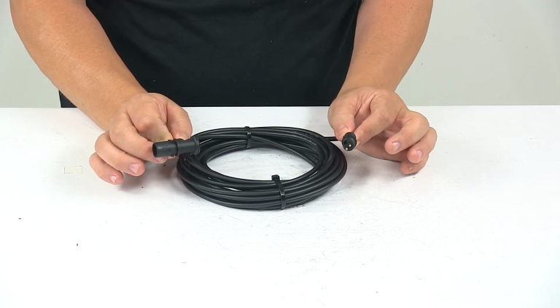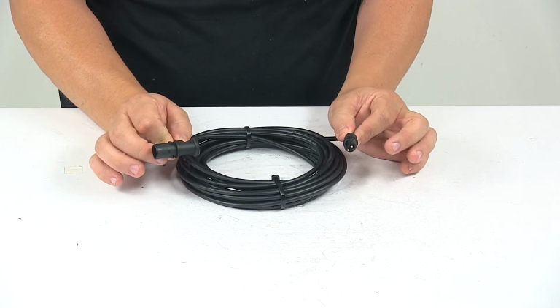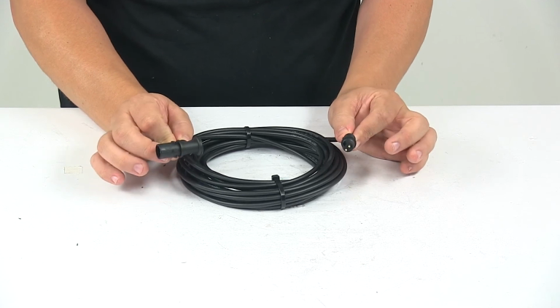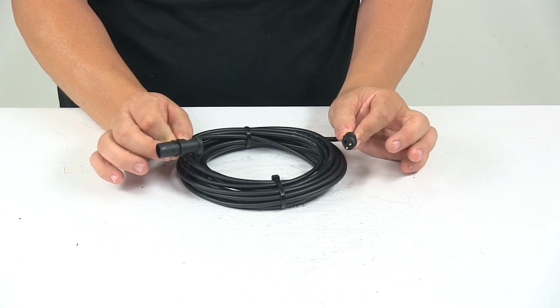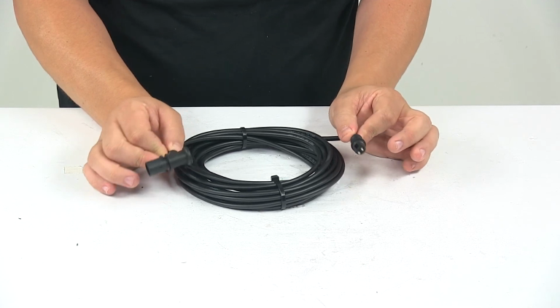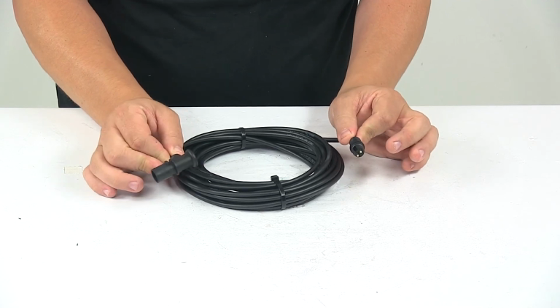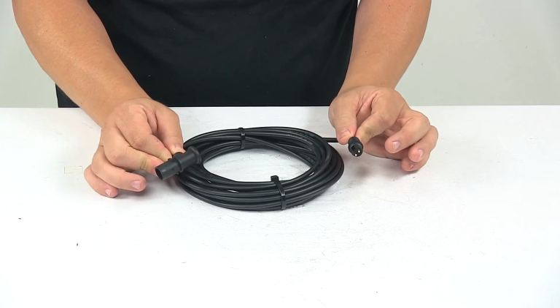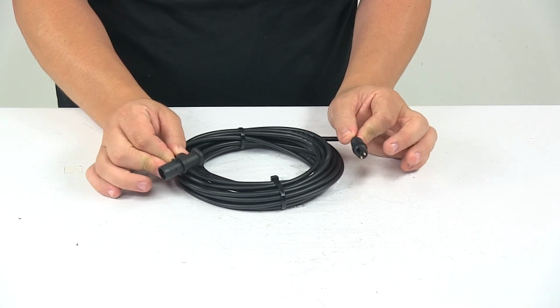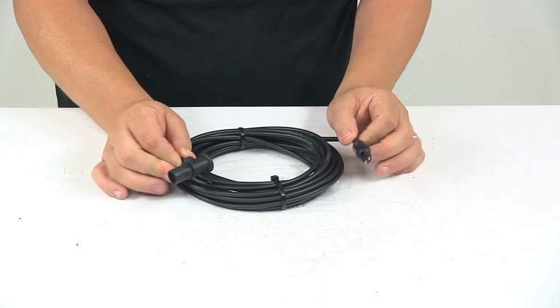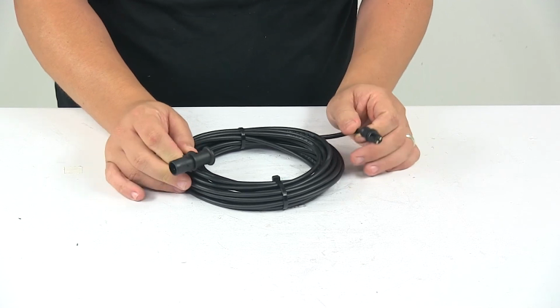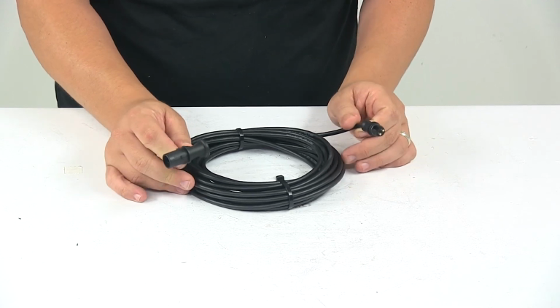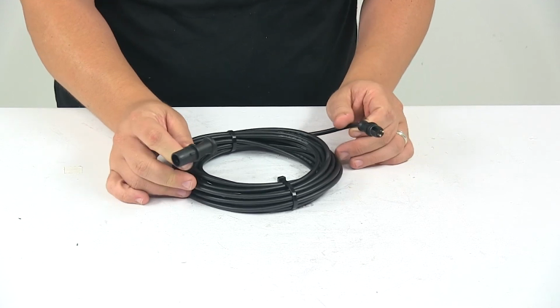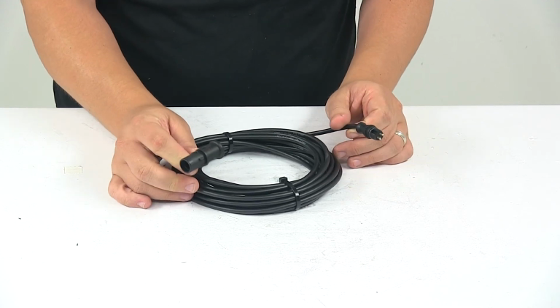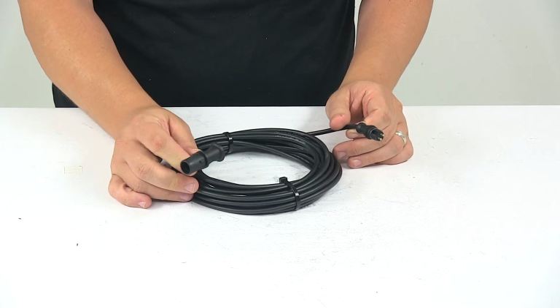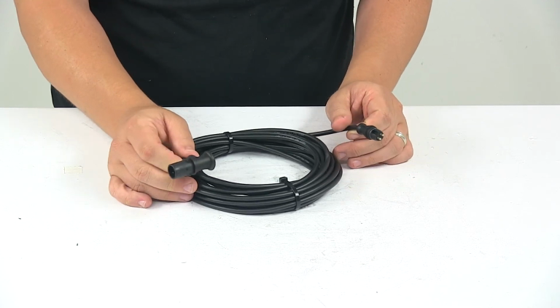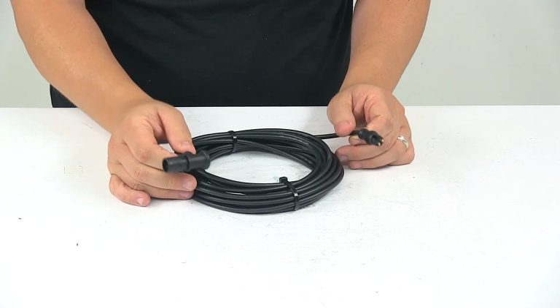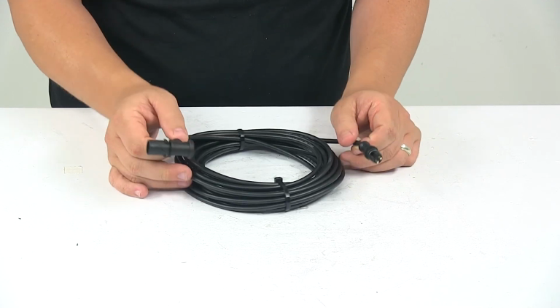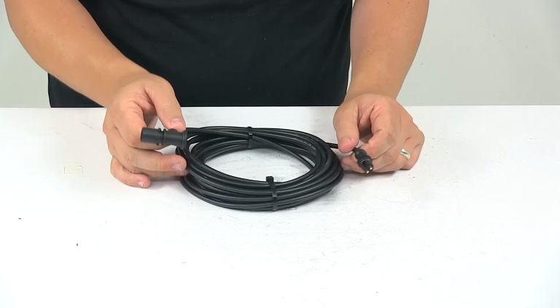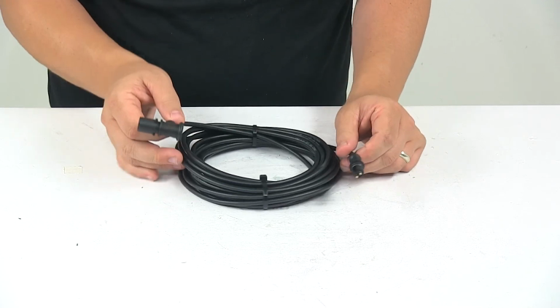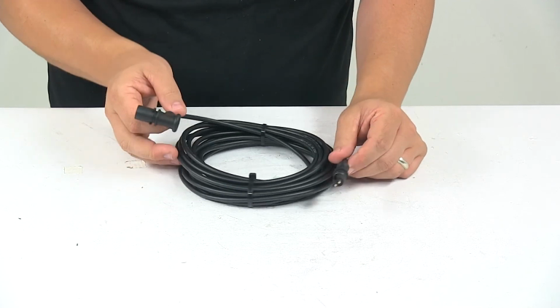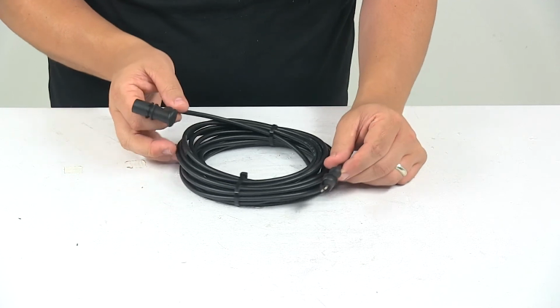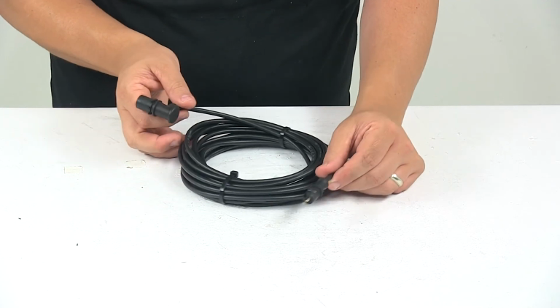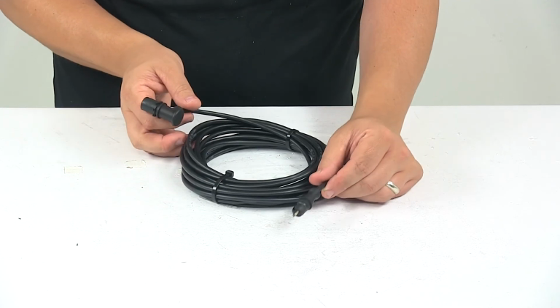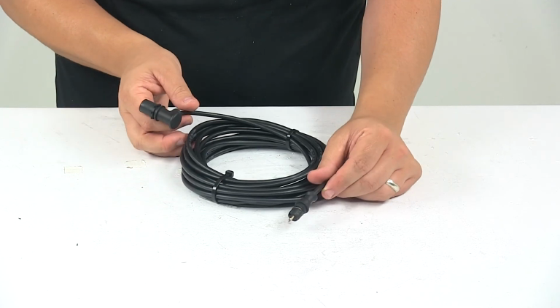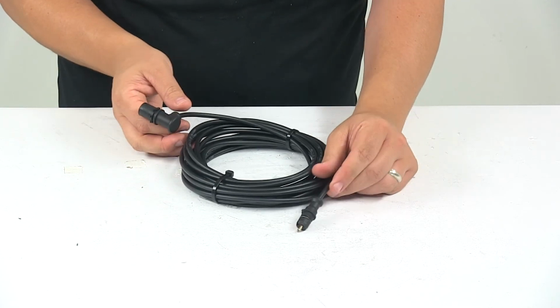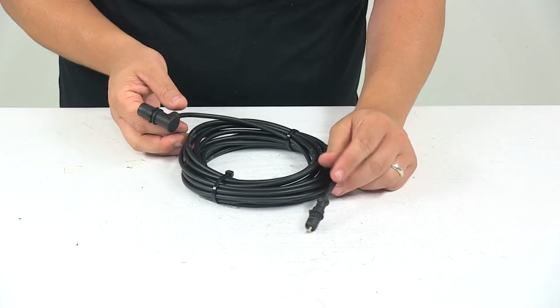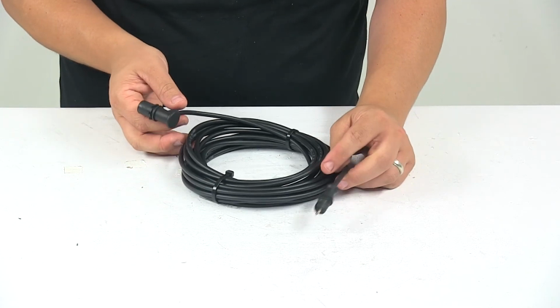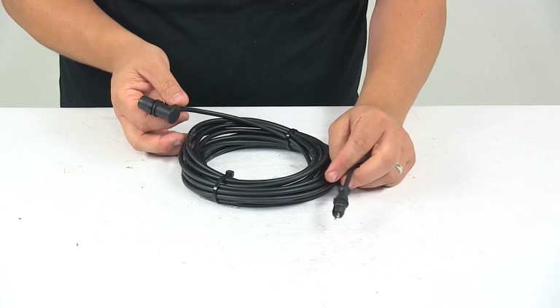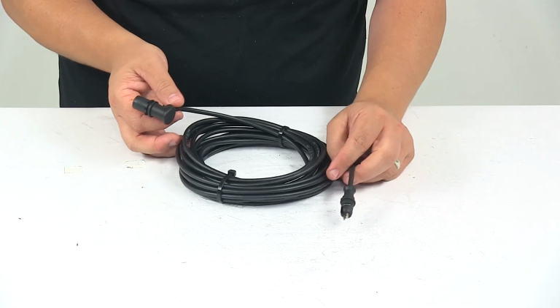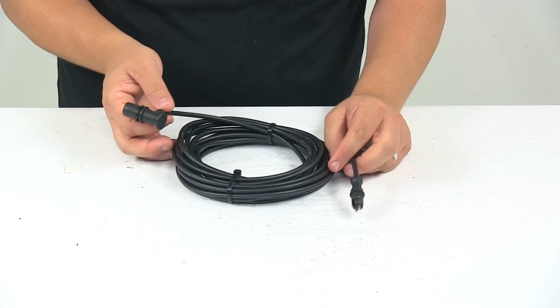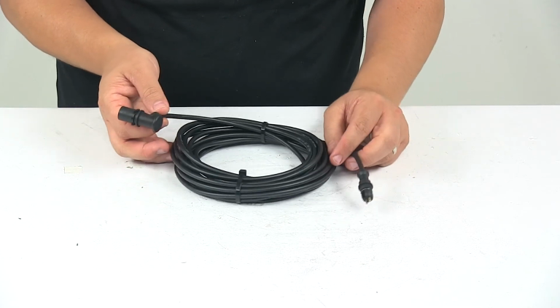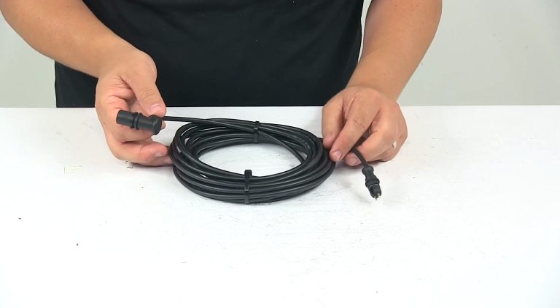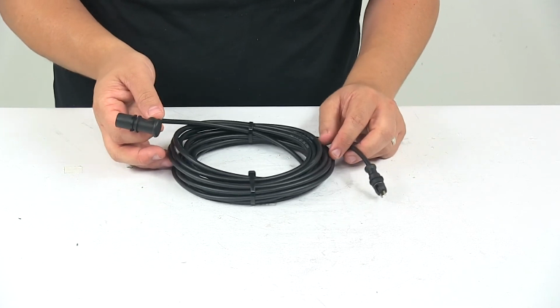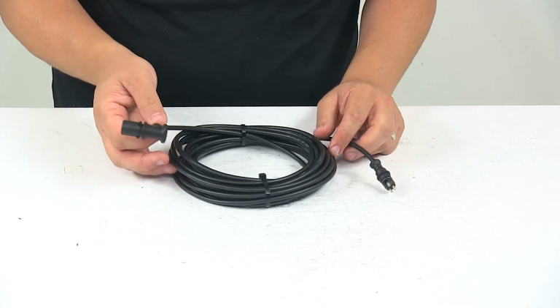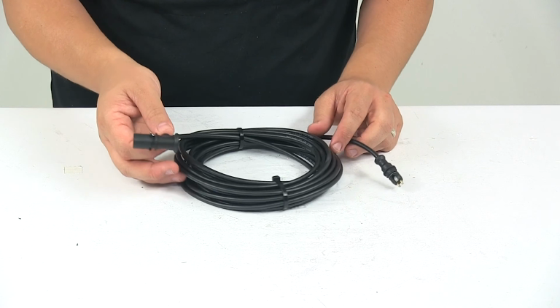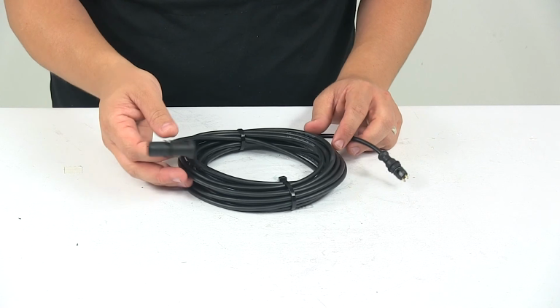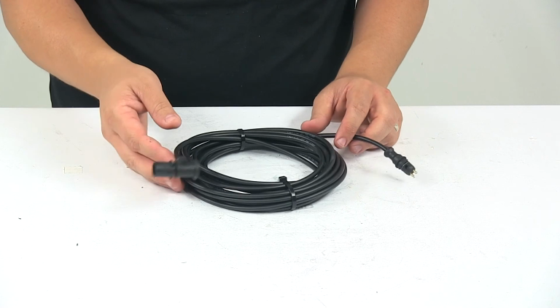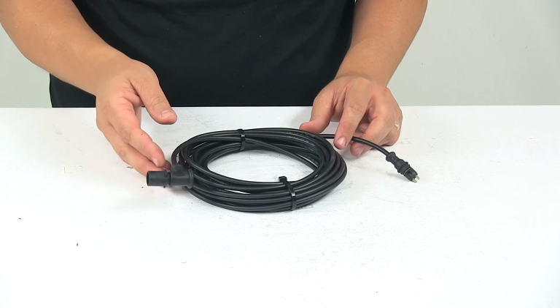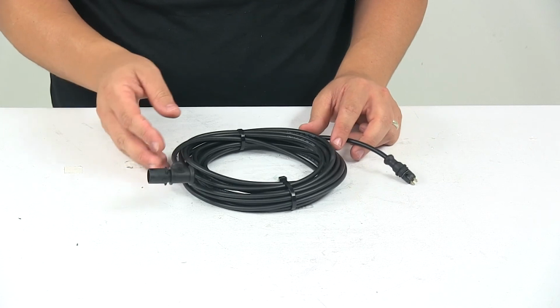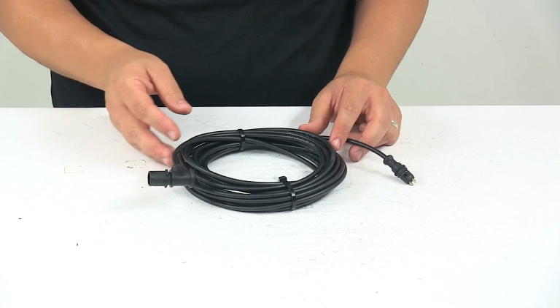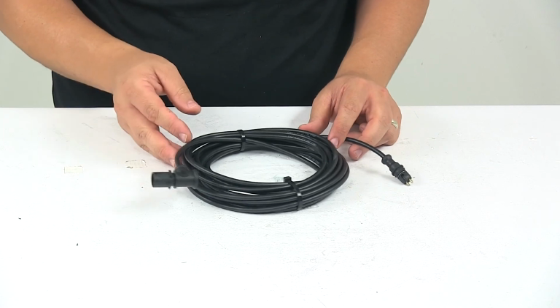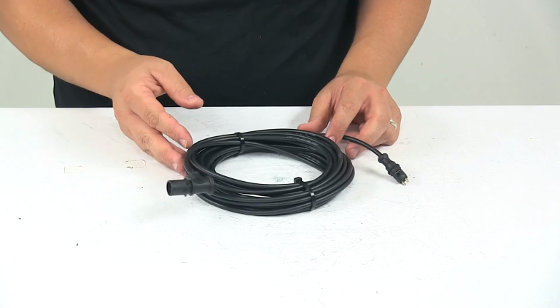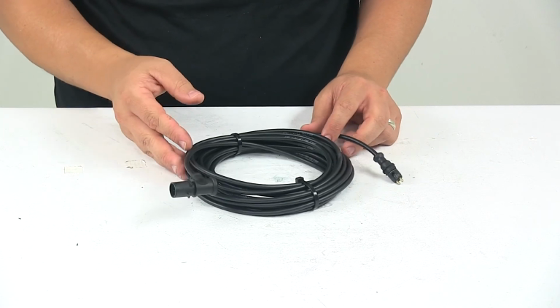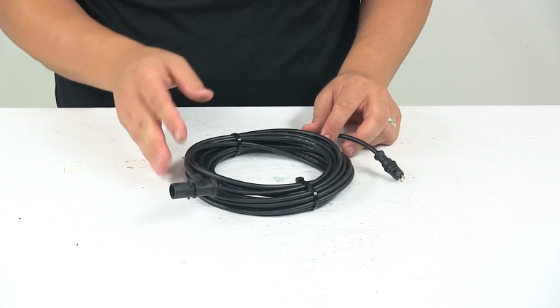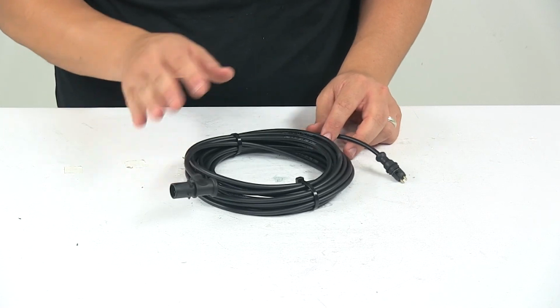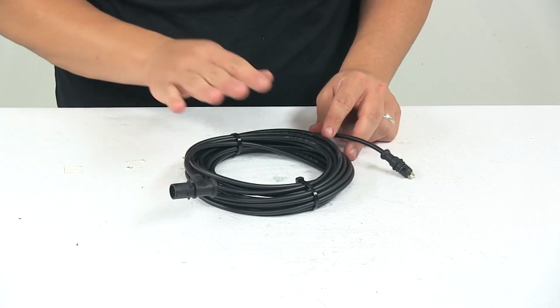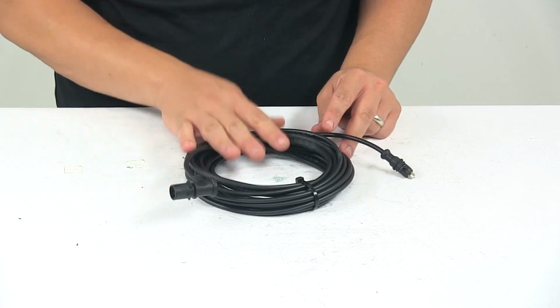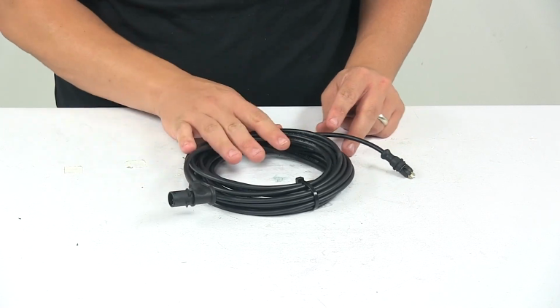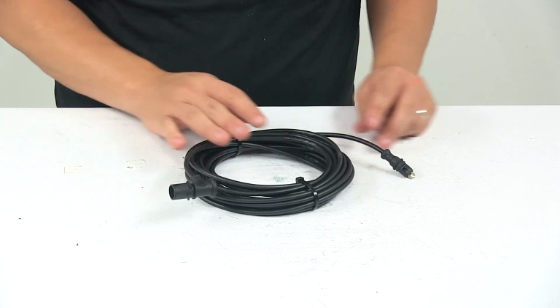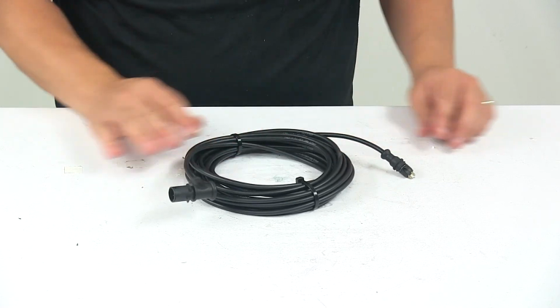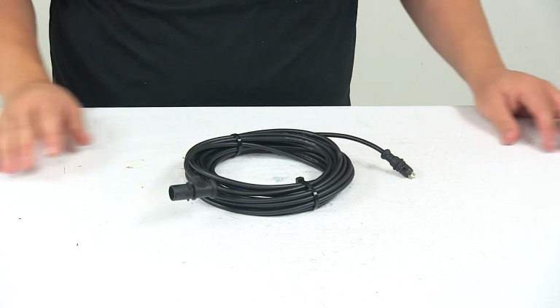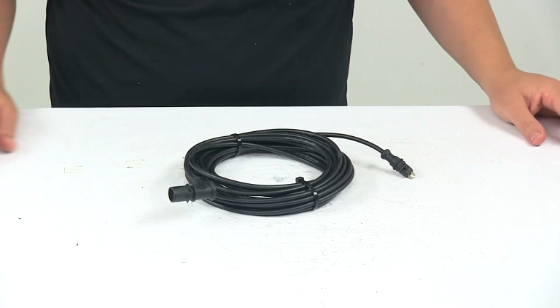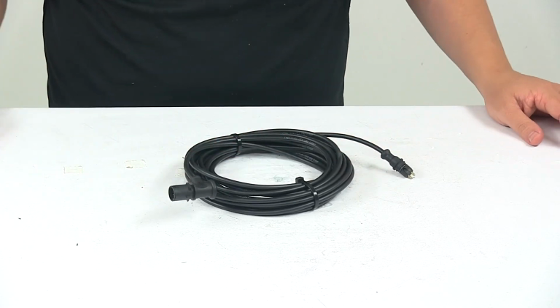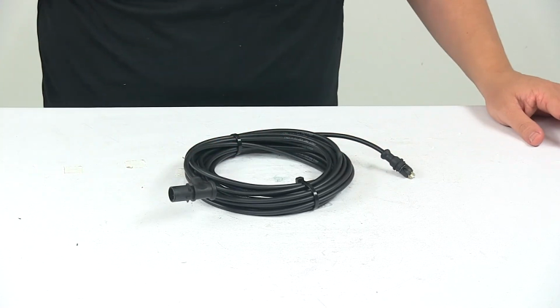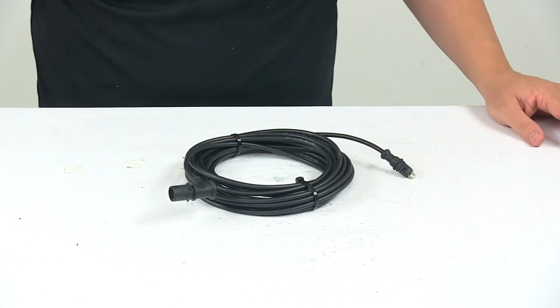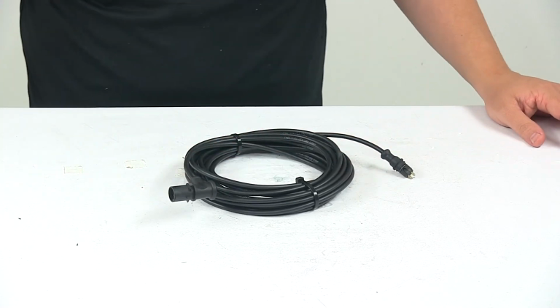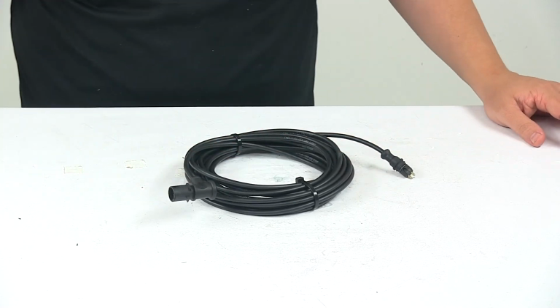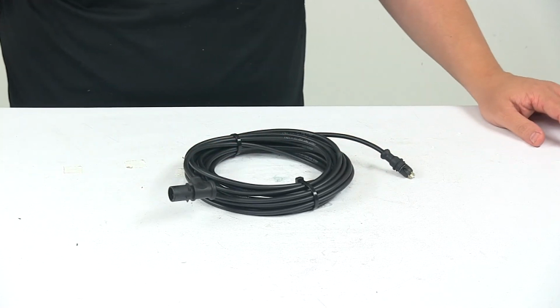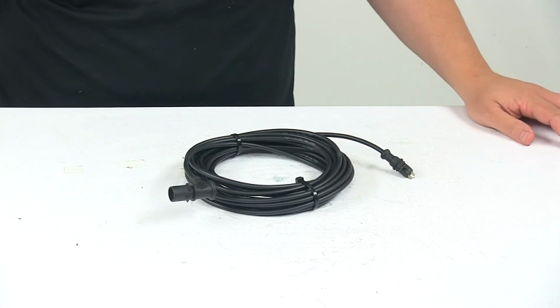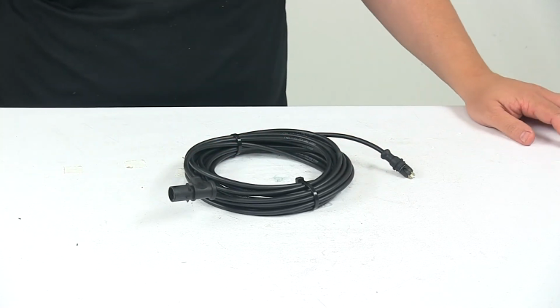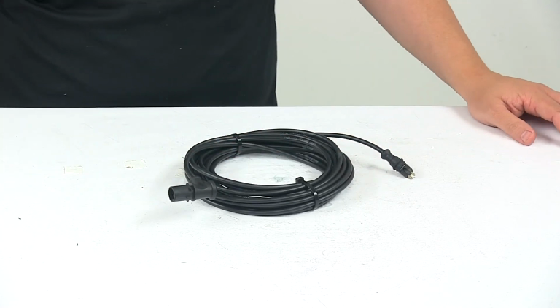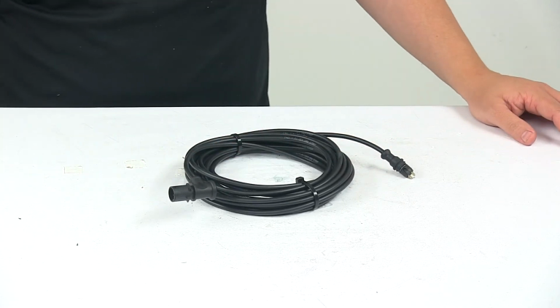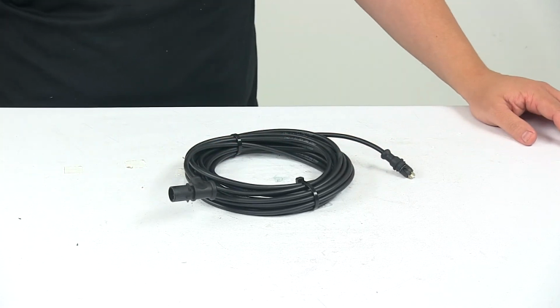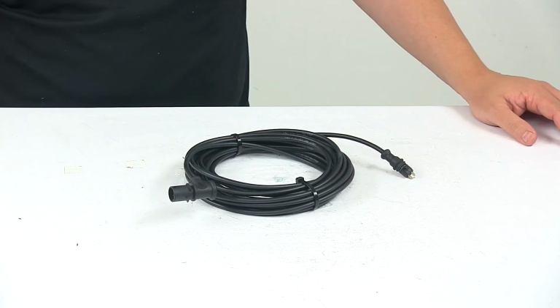And that's going to do it for today's look at the wheel speed sensor cable for Tuson ABS setups. Again, this one measures 30 feet long.